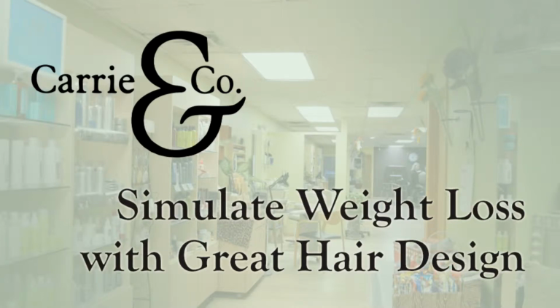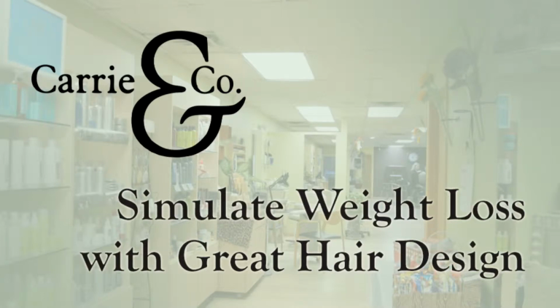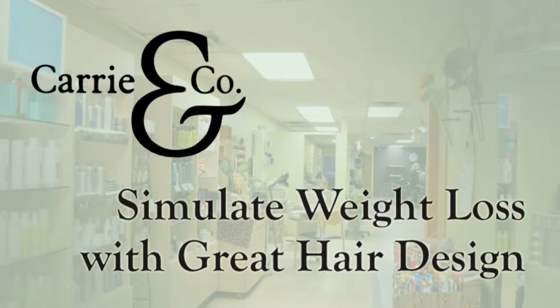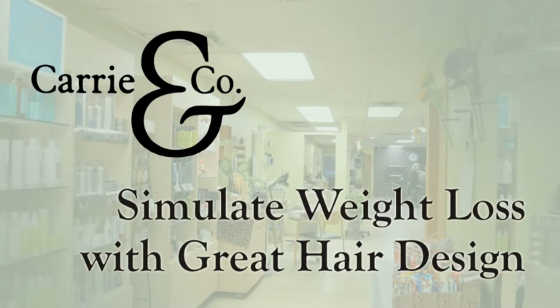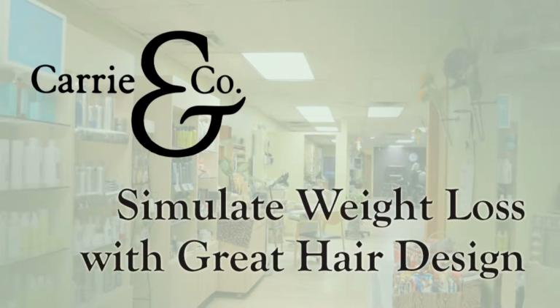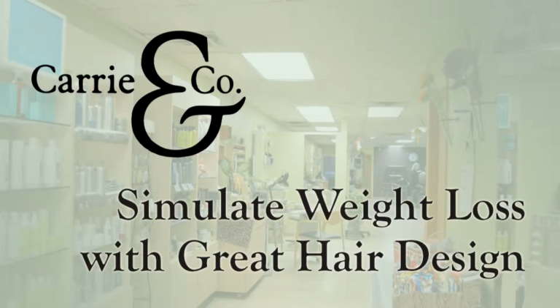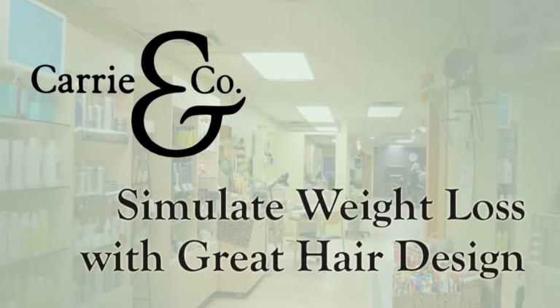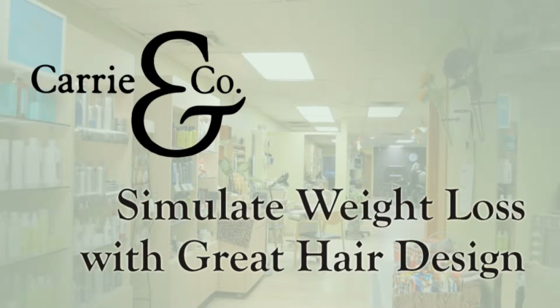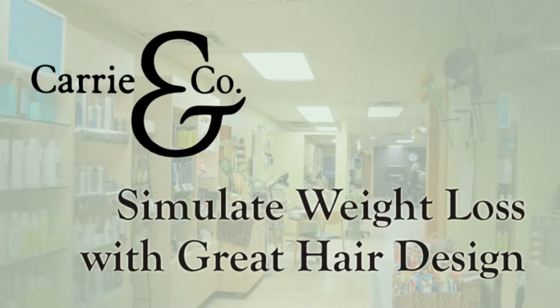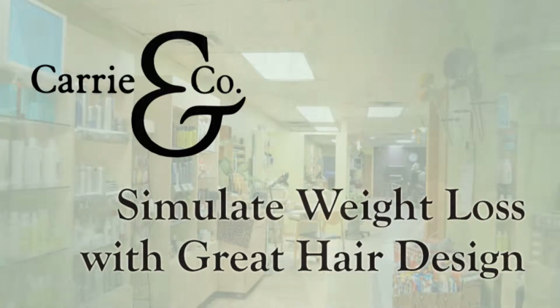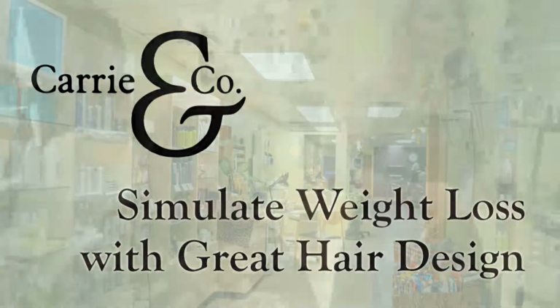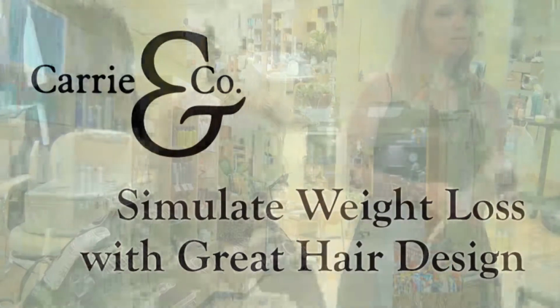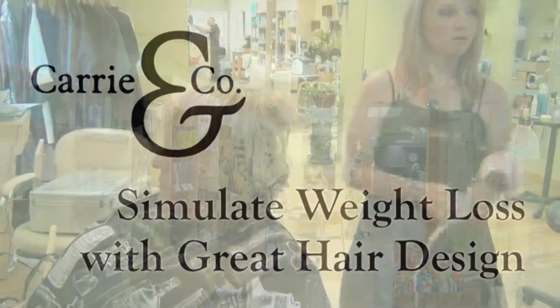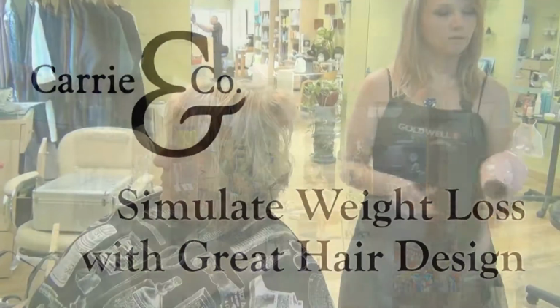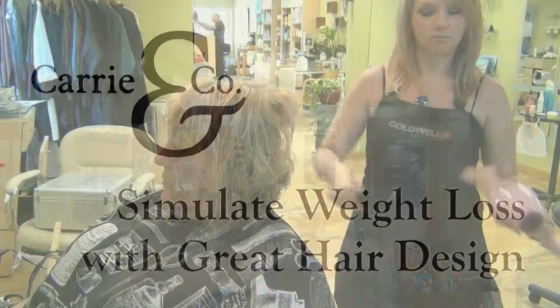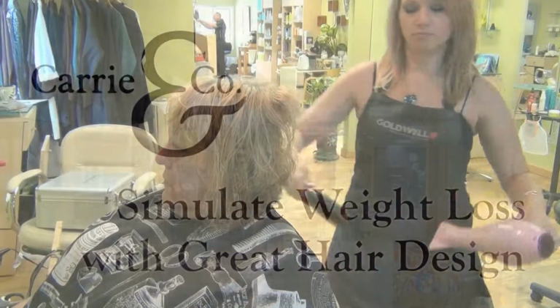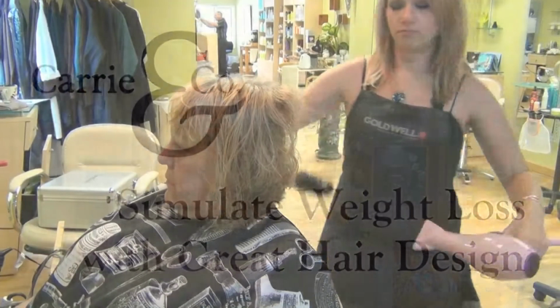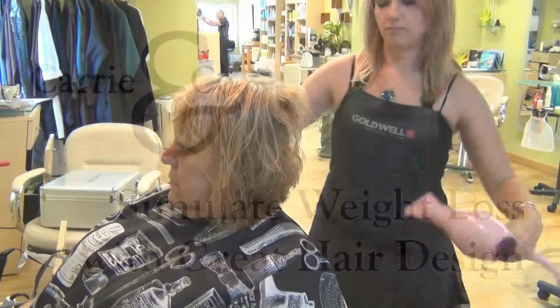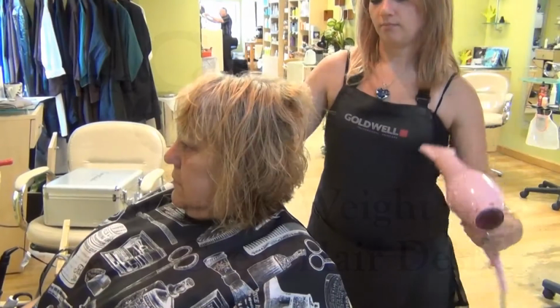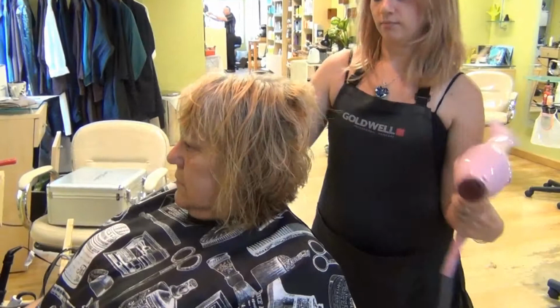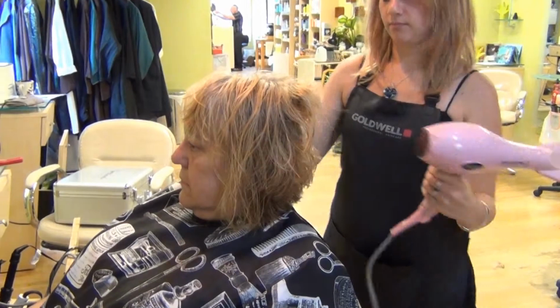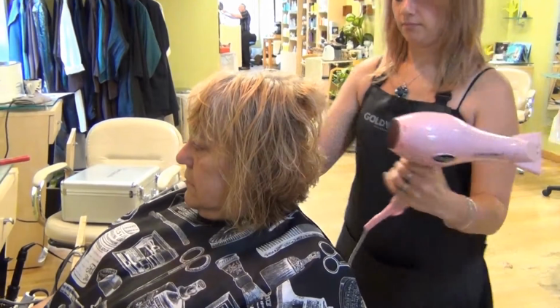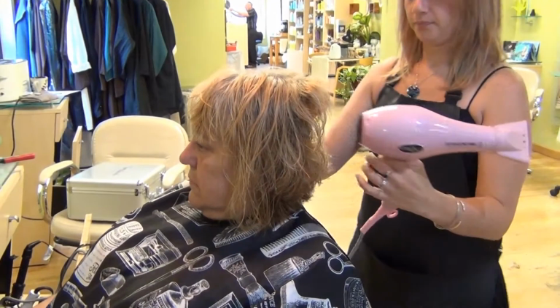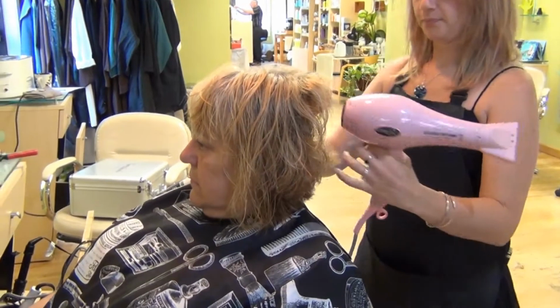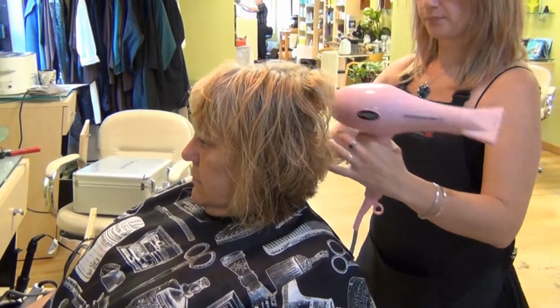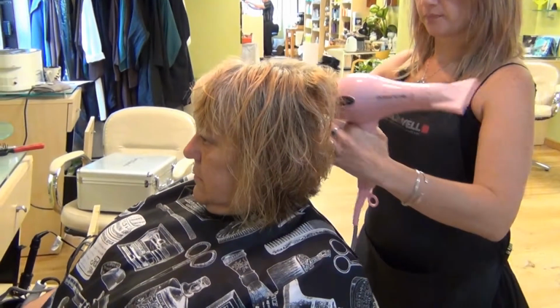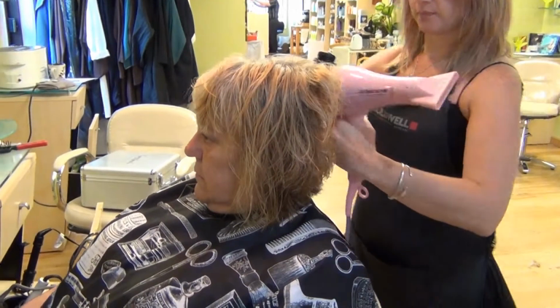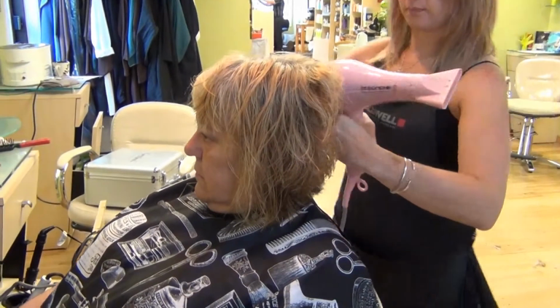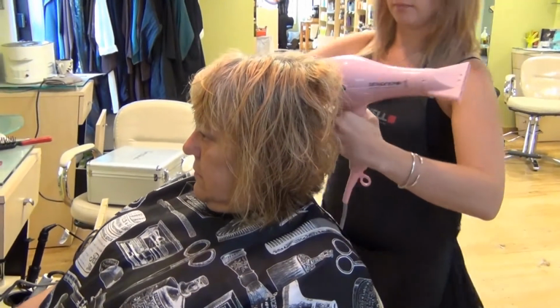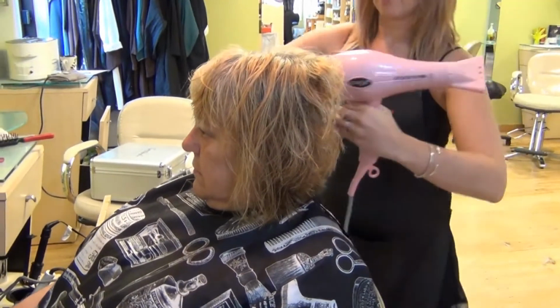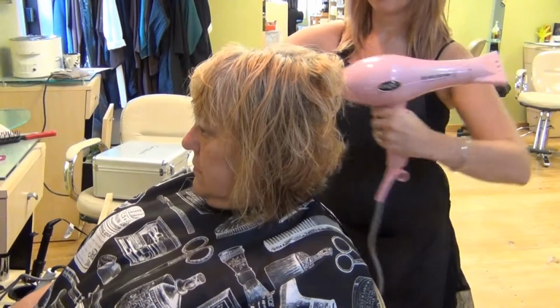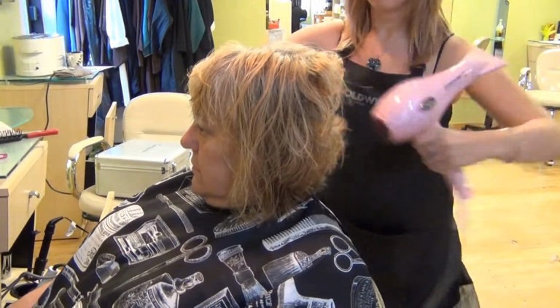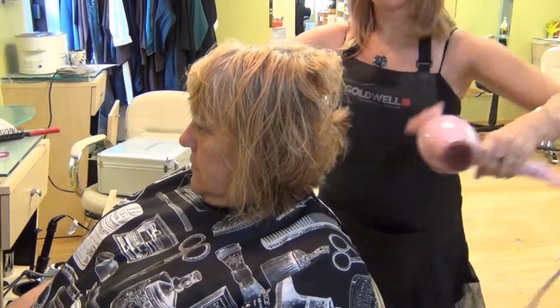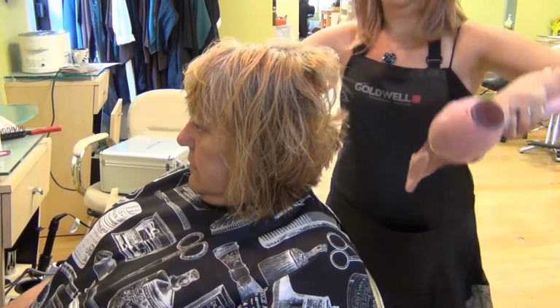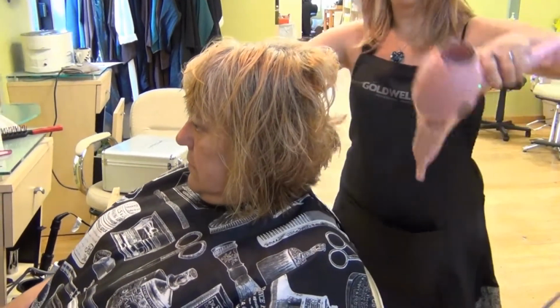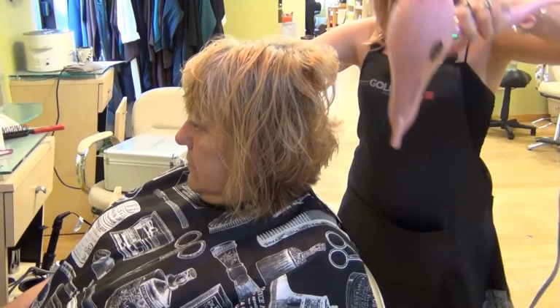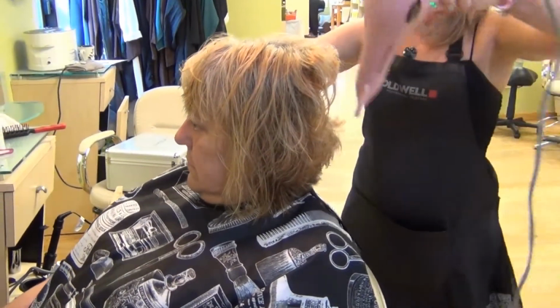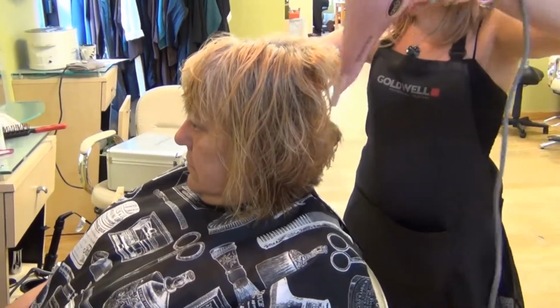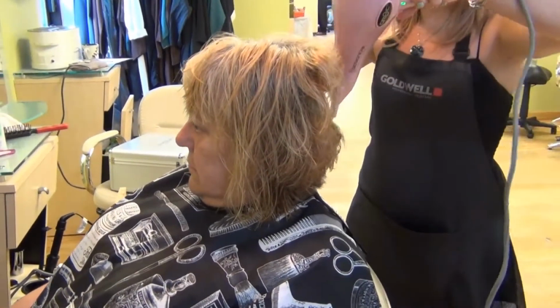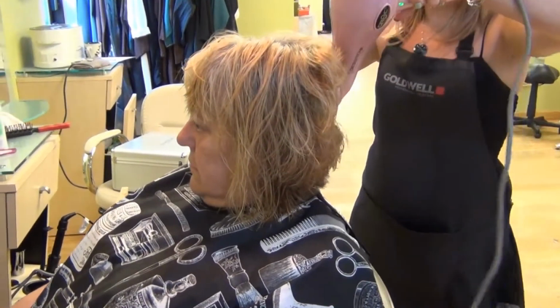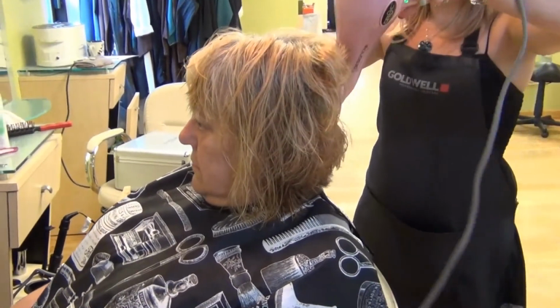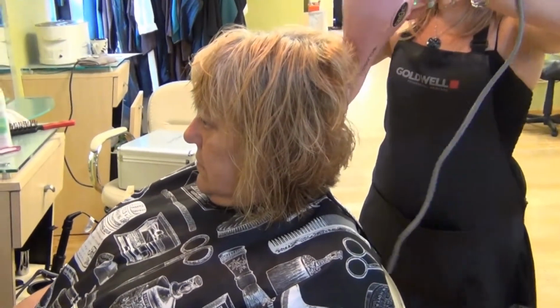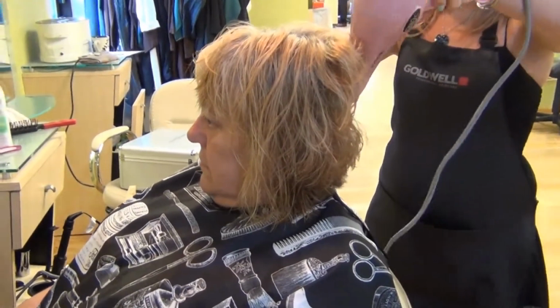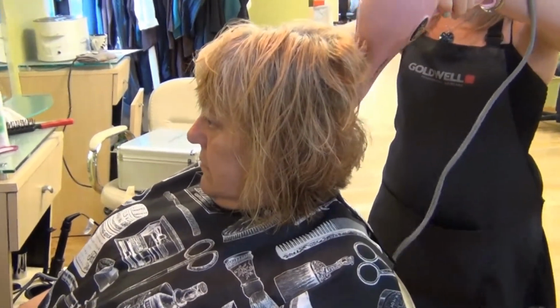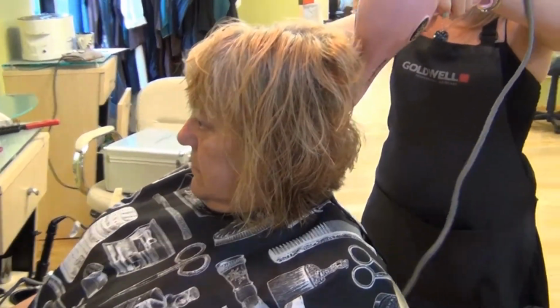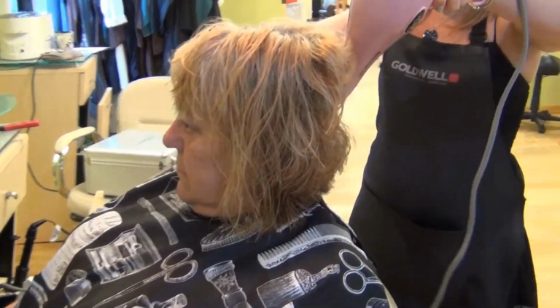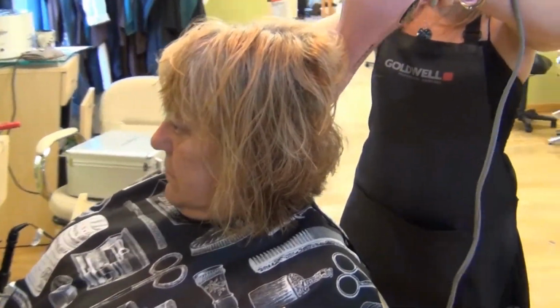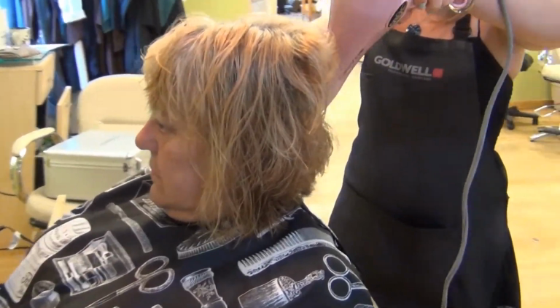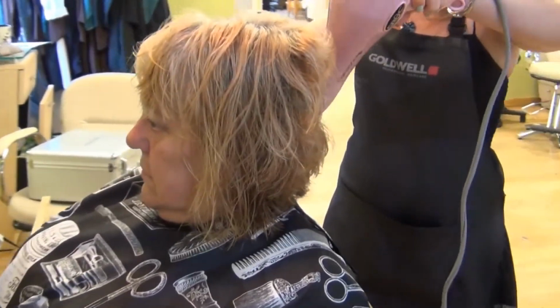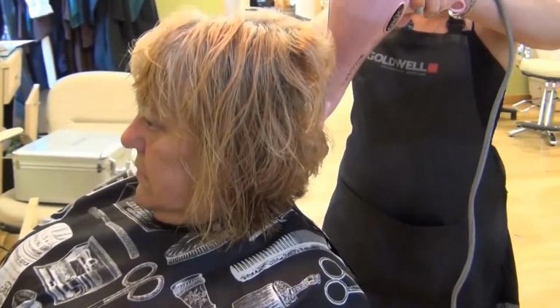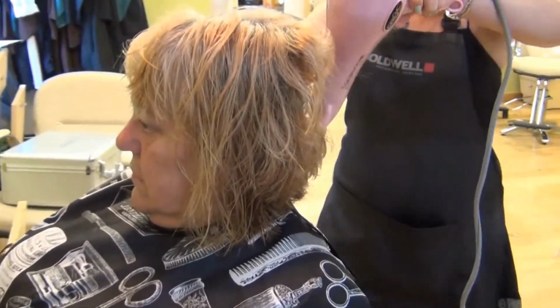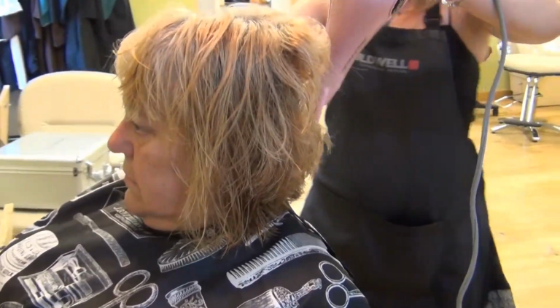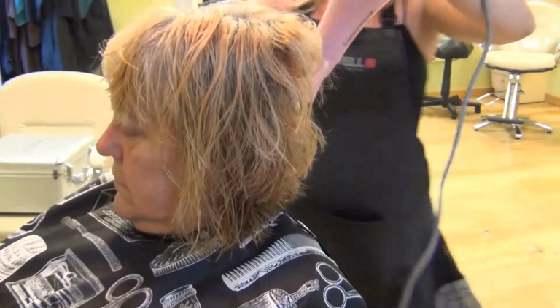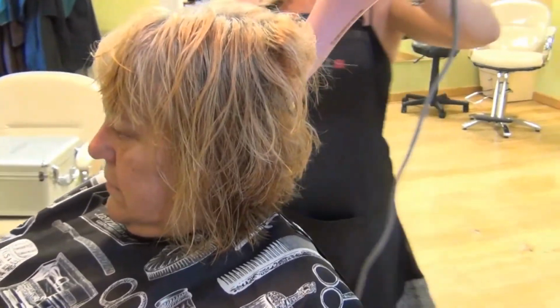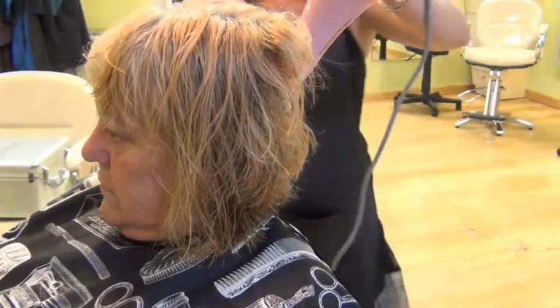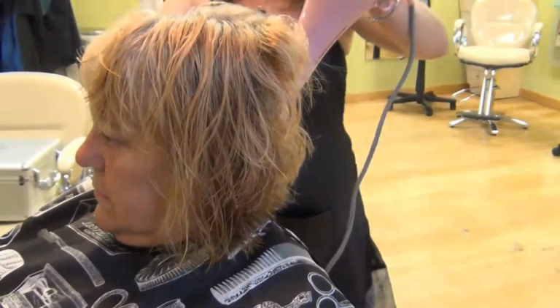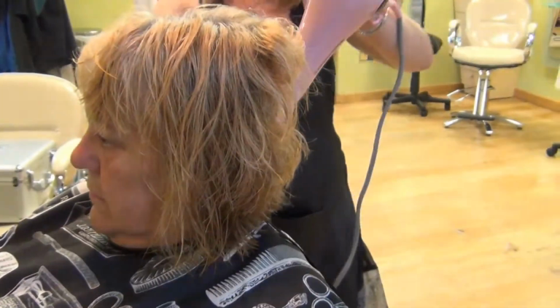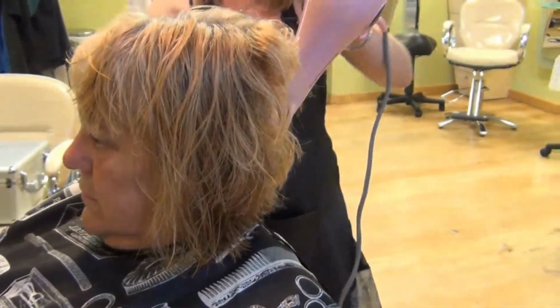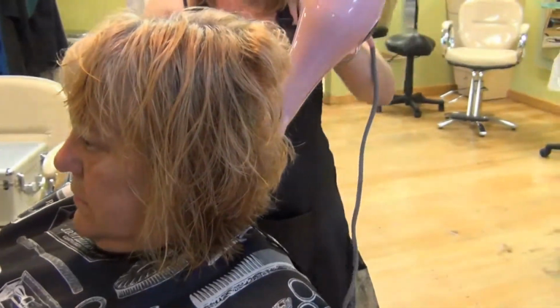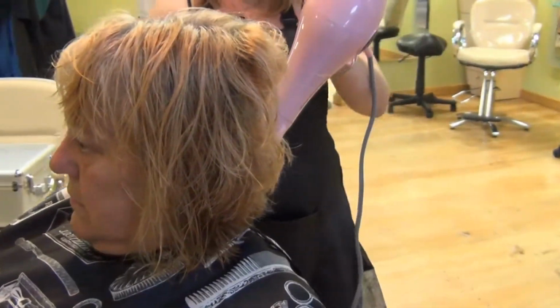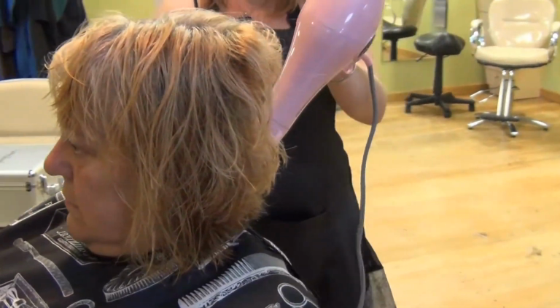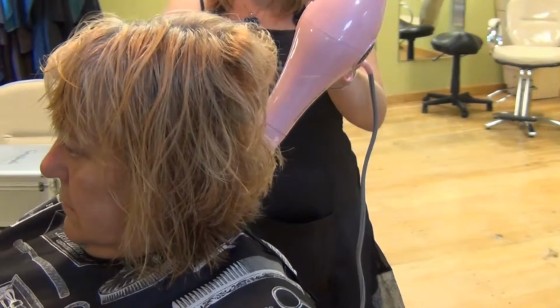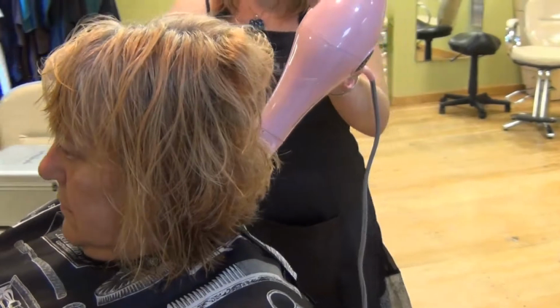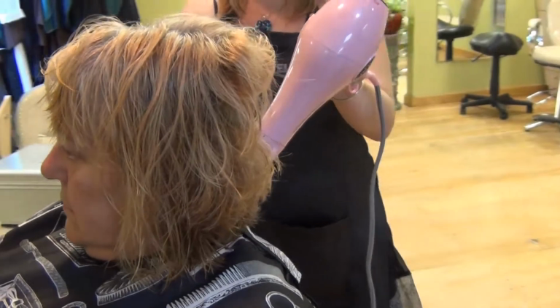Our model today, Judy, came in complaining about how she had put on a couple of pounds and it all shows up in her face.